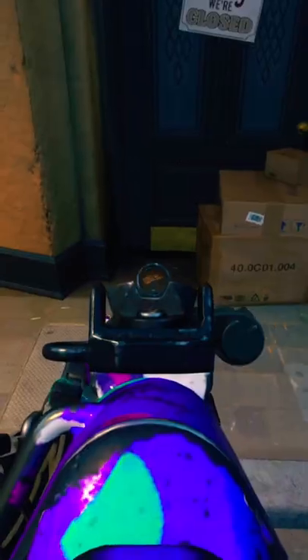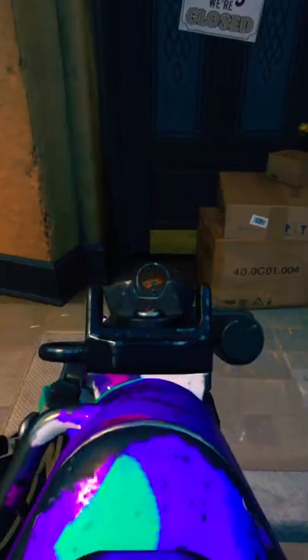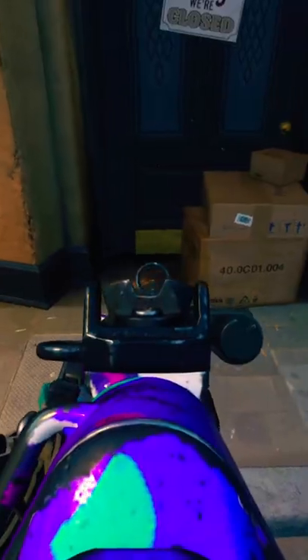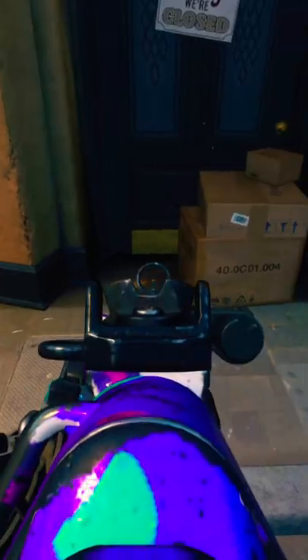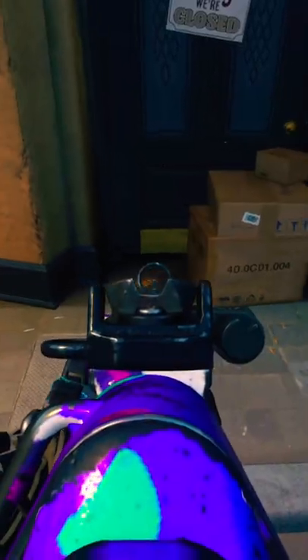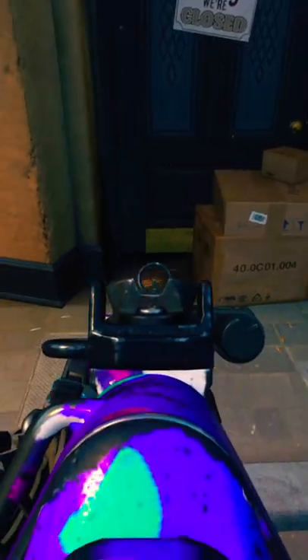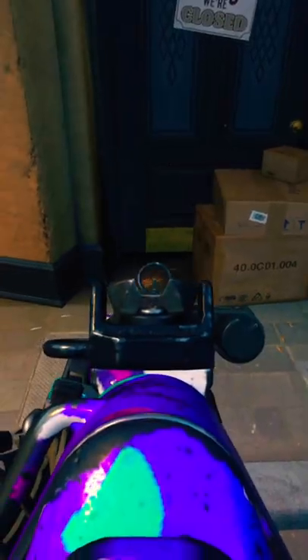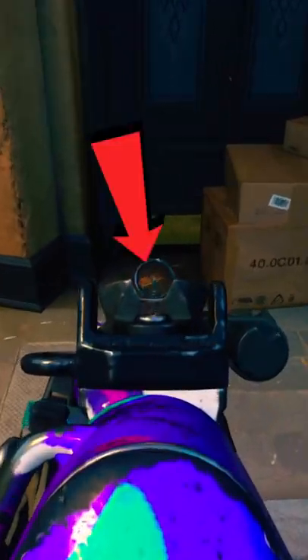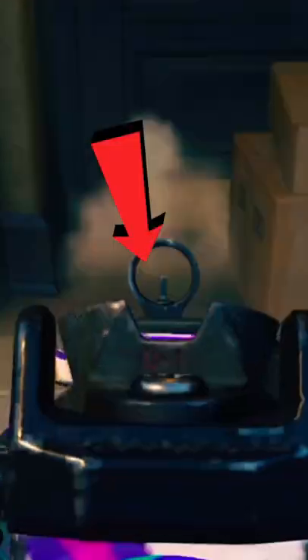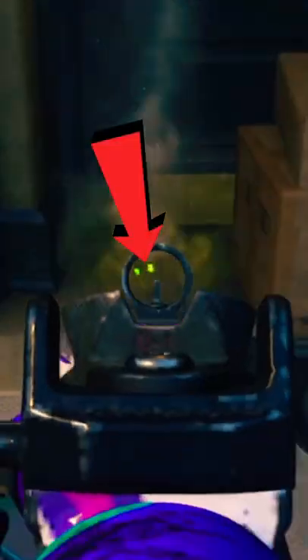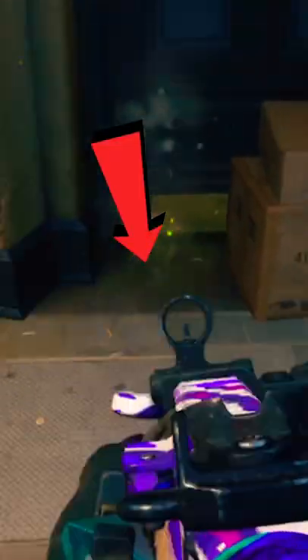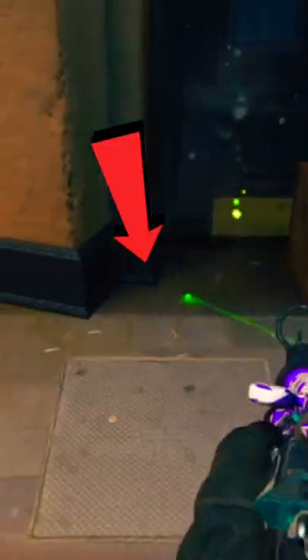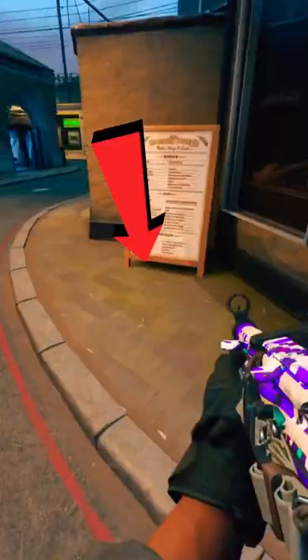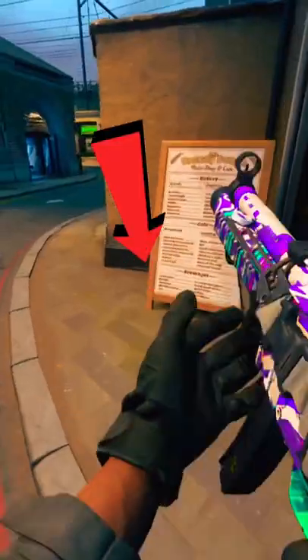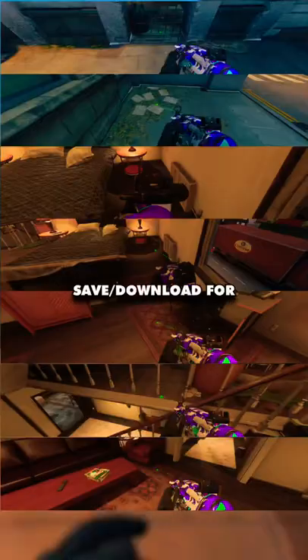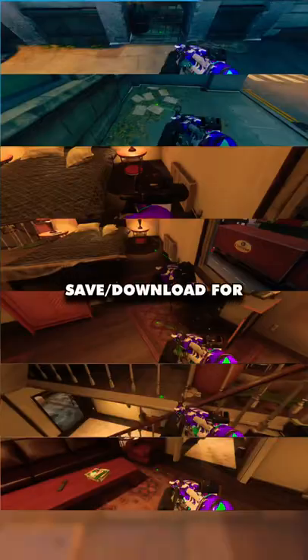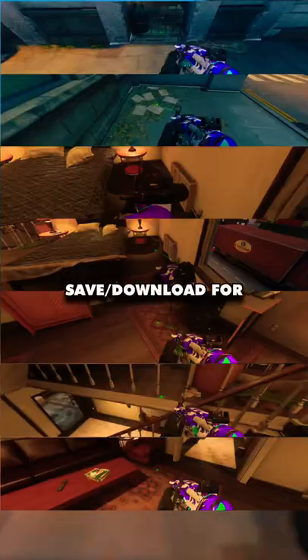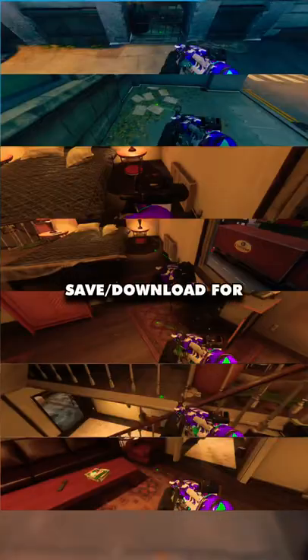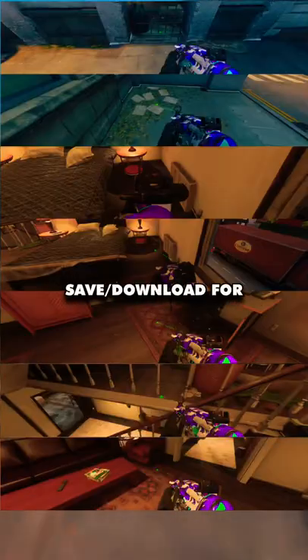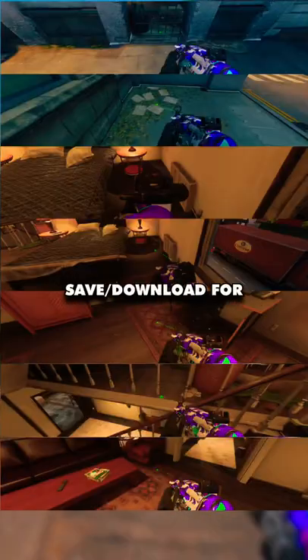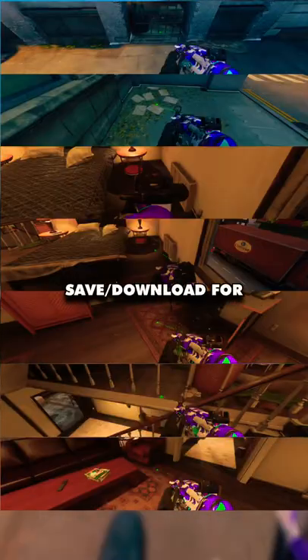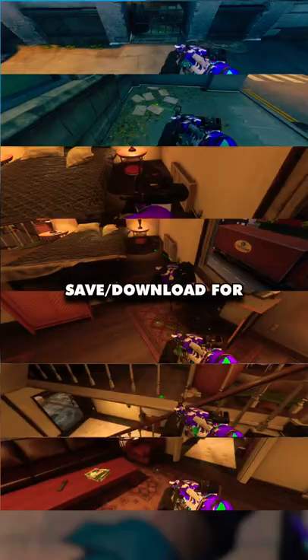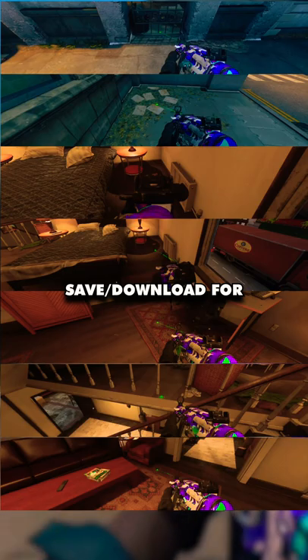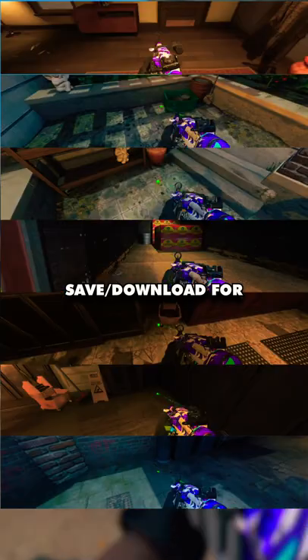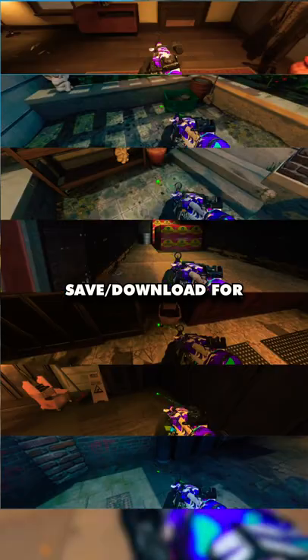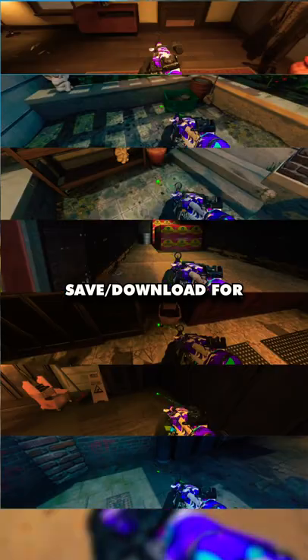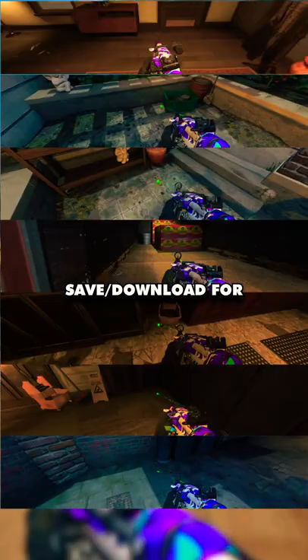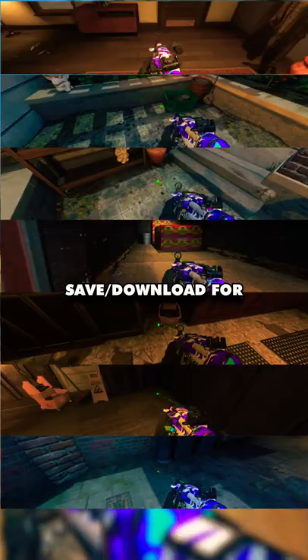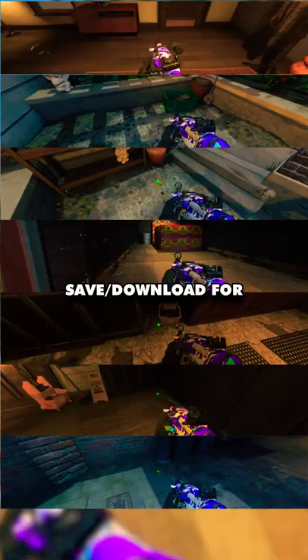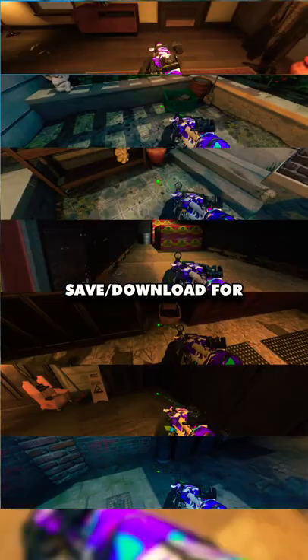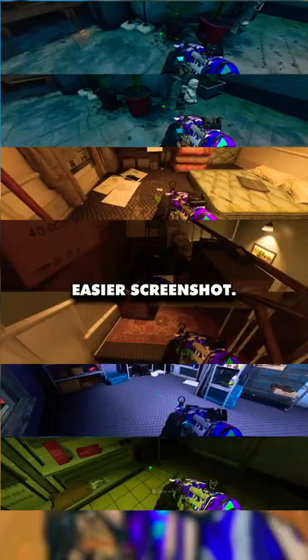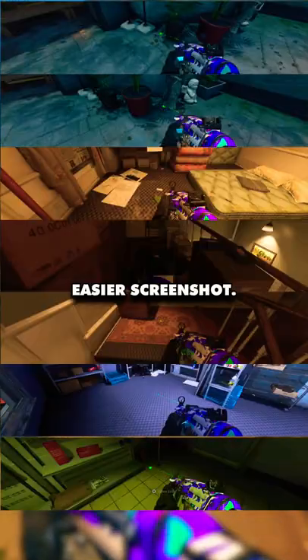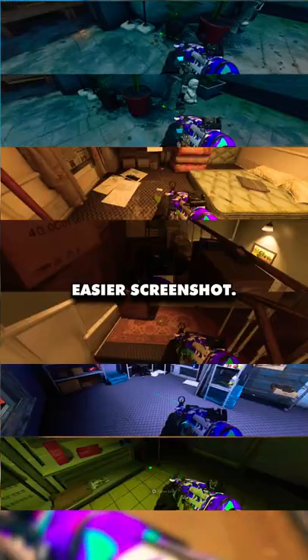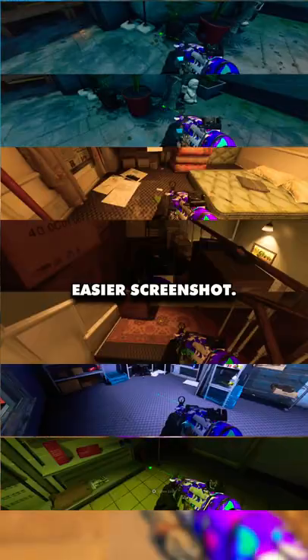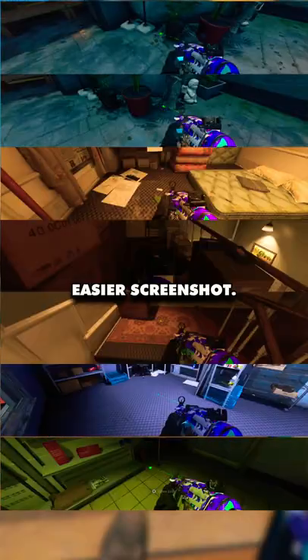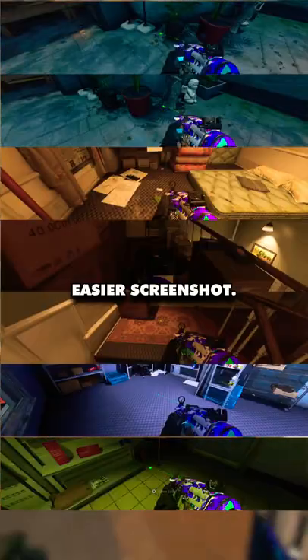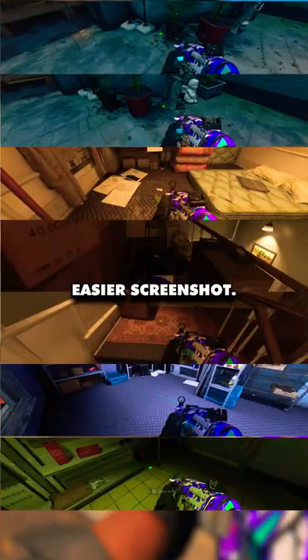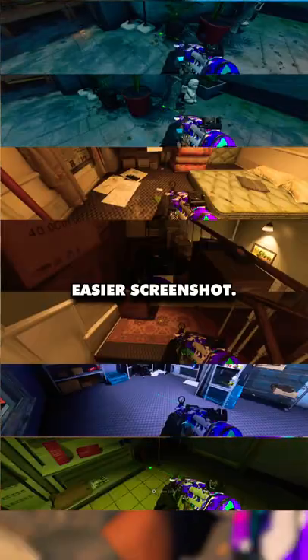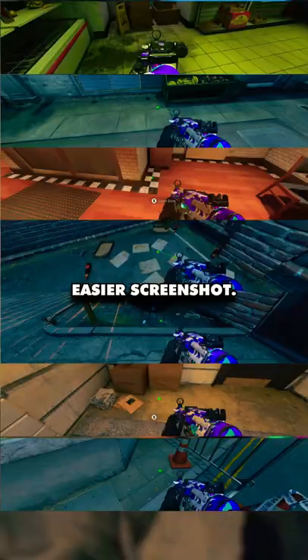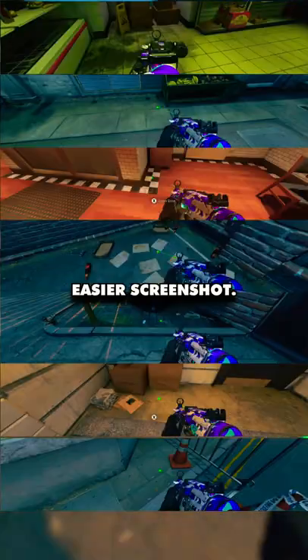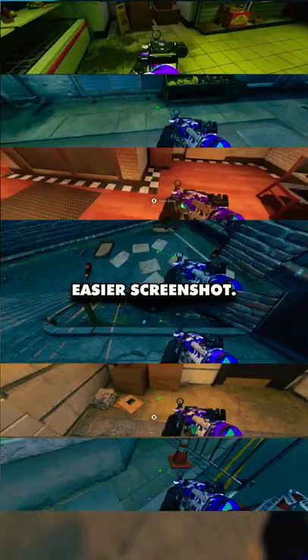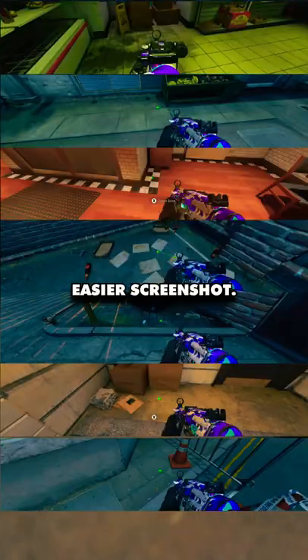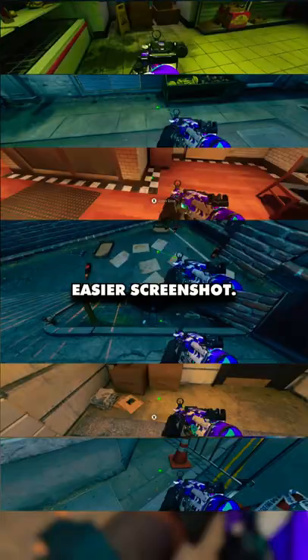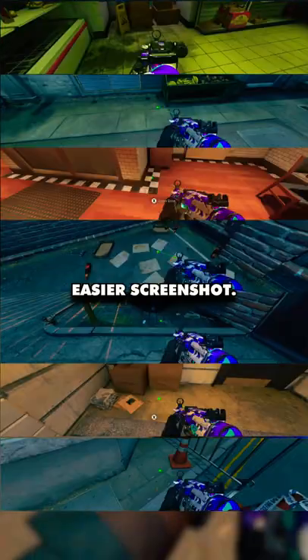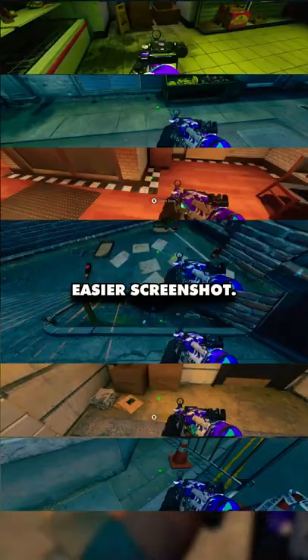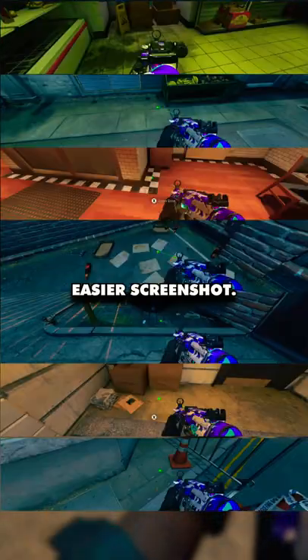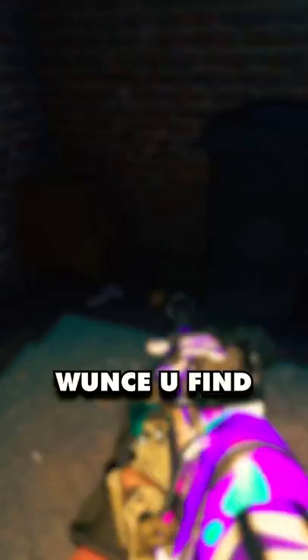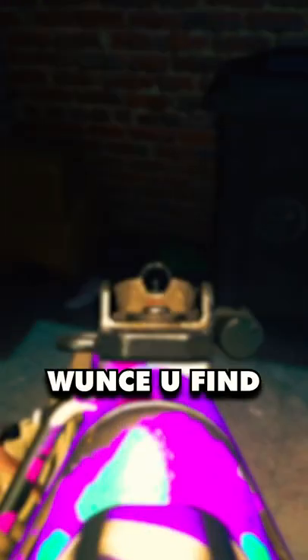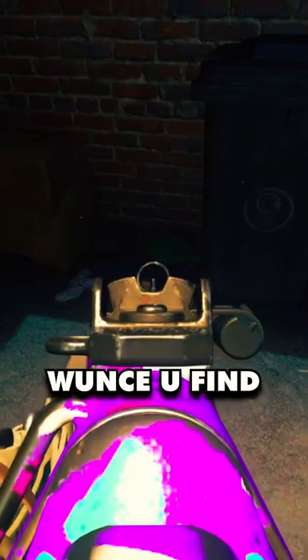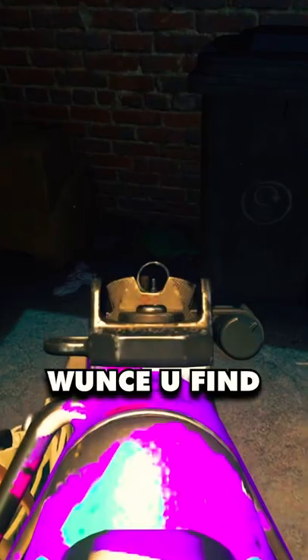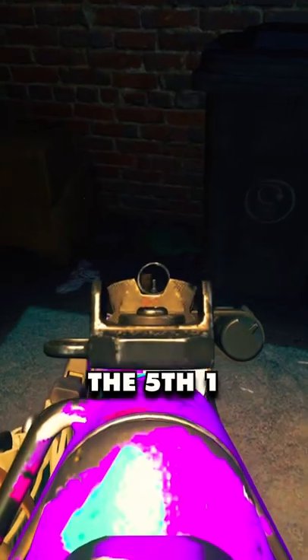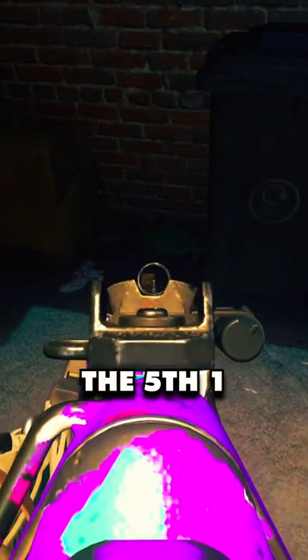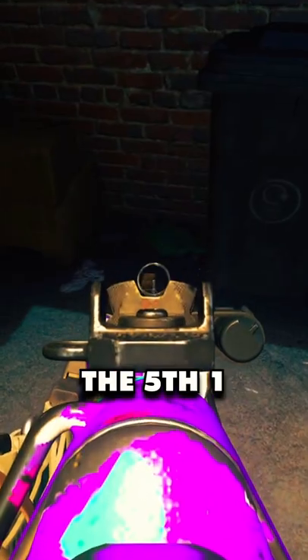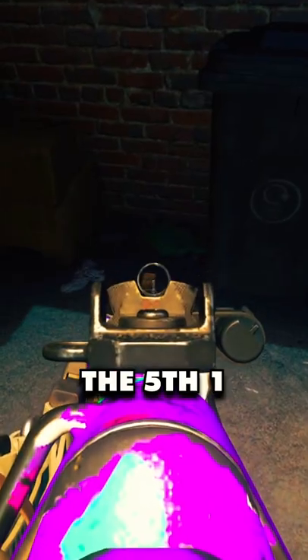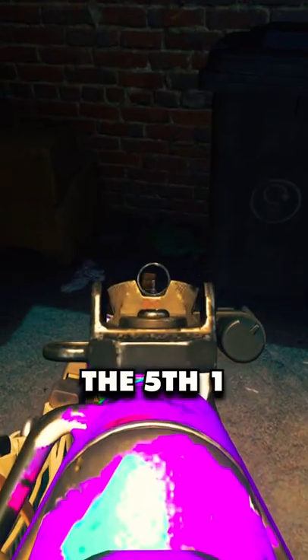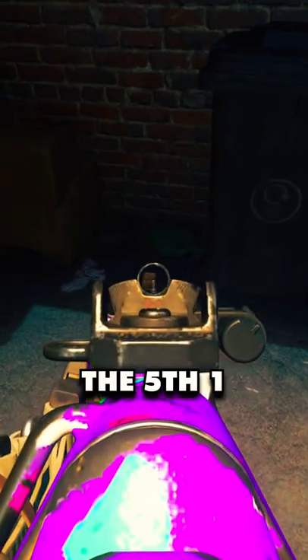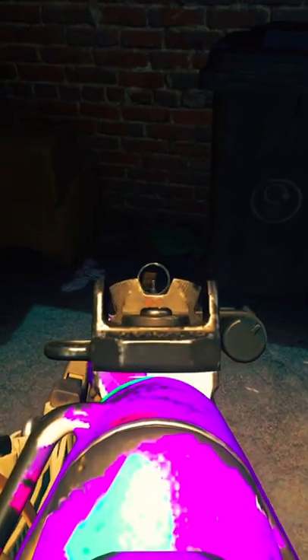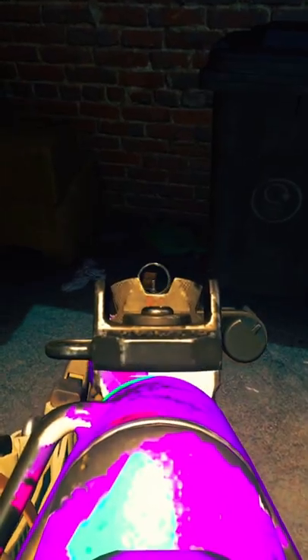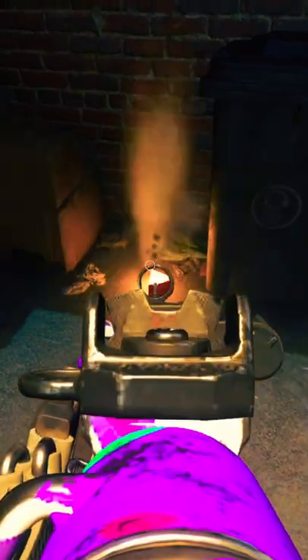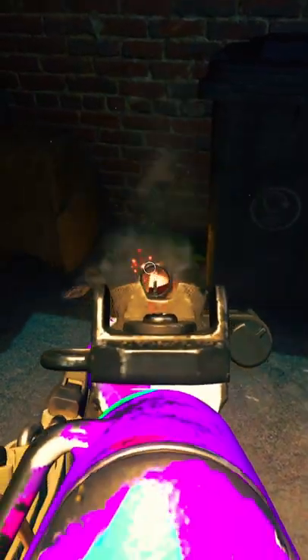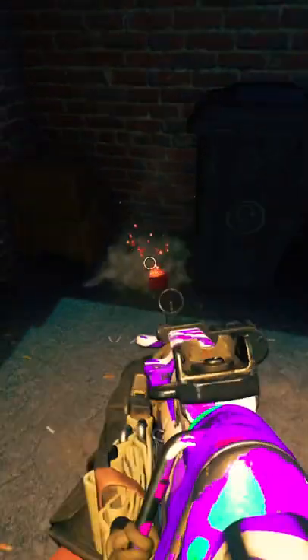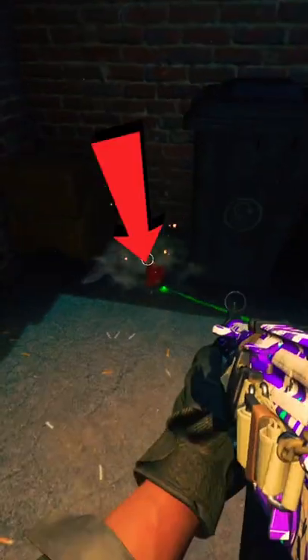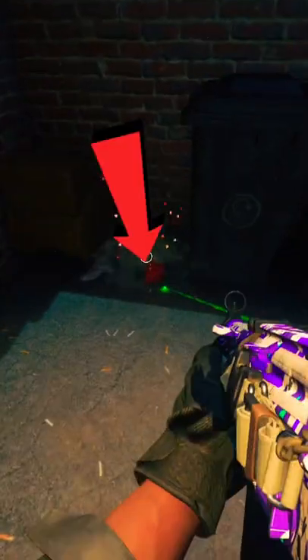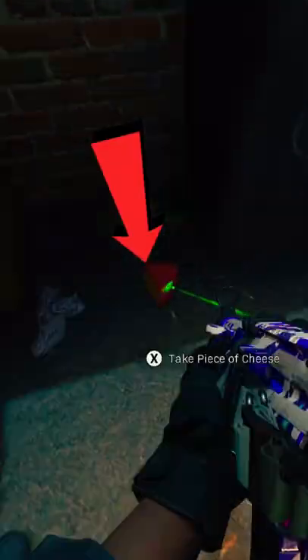You want to find five rat traps in these confirmed locations. They spawn one at a time, very randomly. Once you find the fifth one, you'll get a block of cheese.